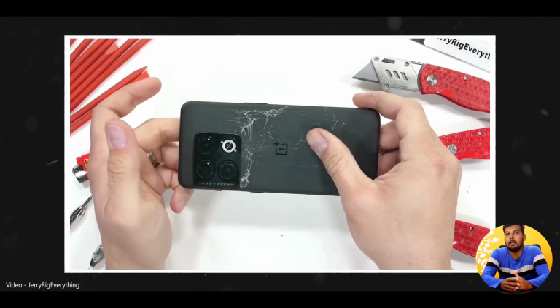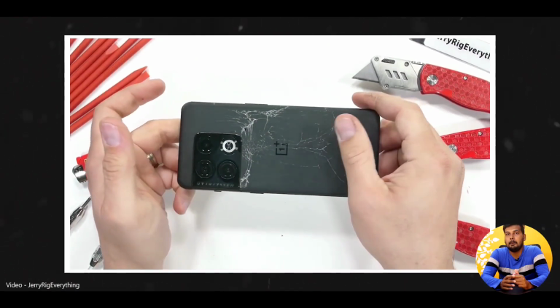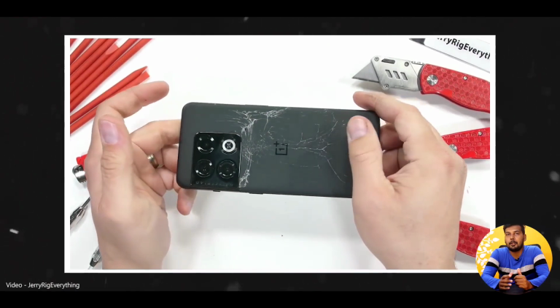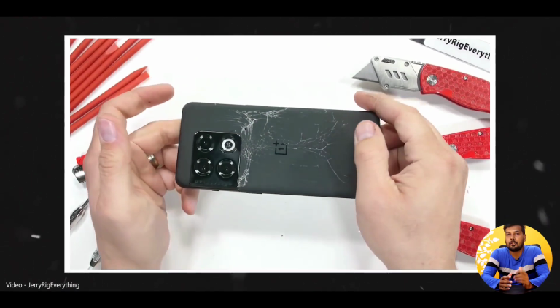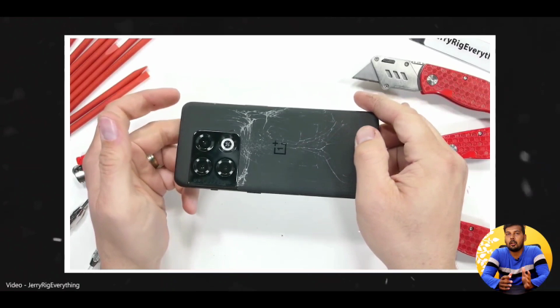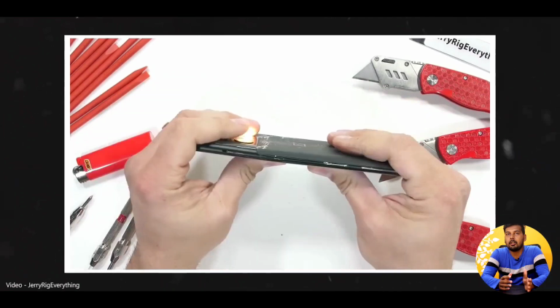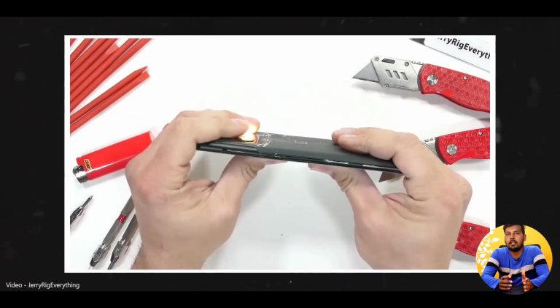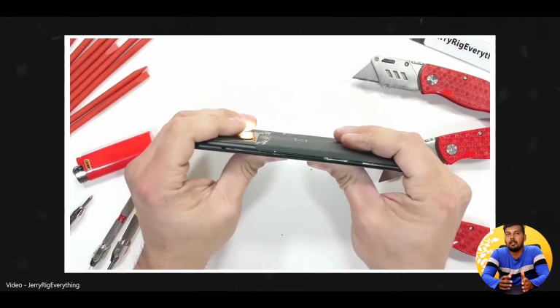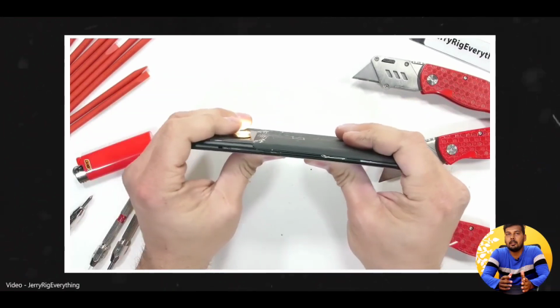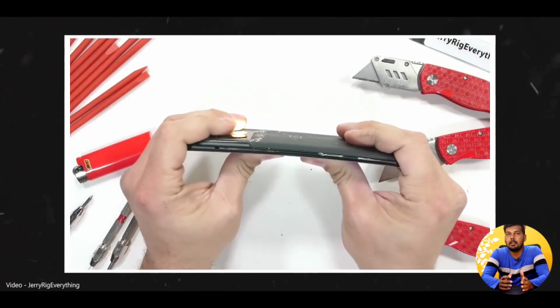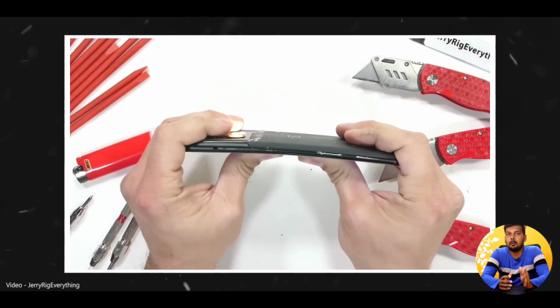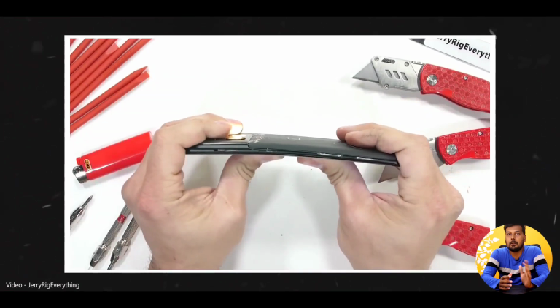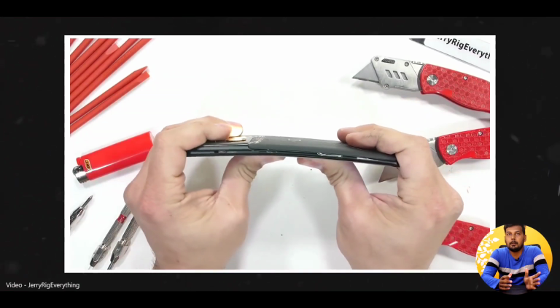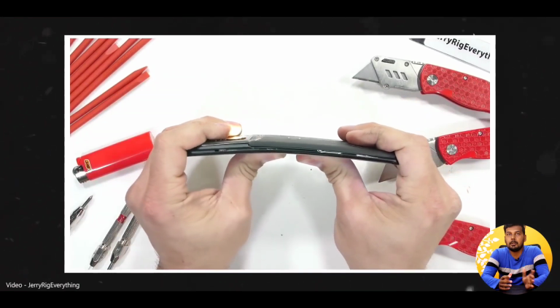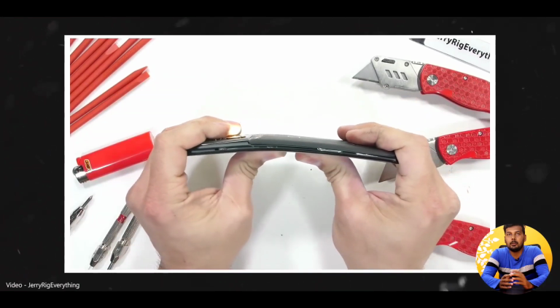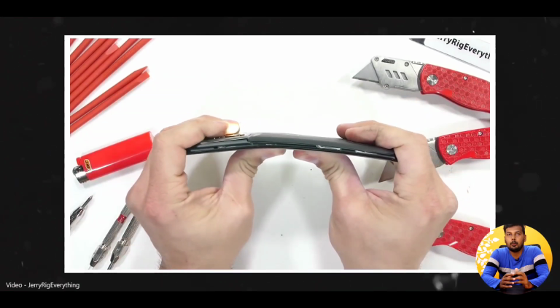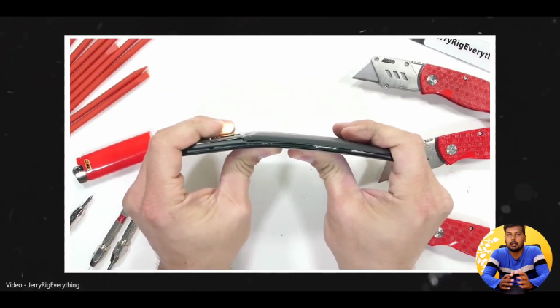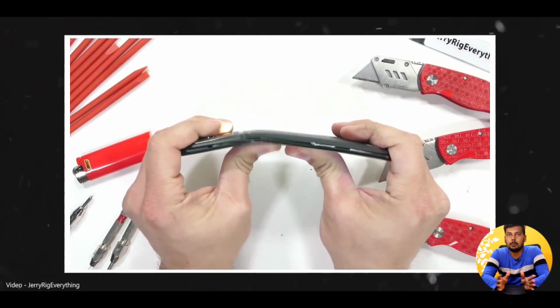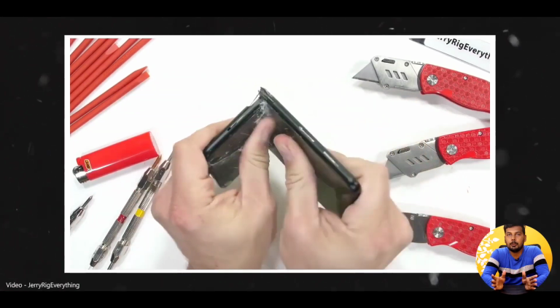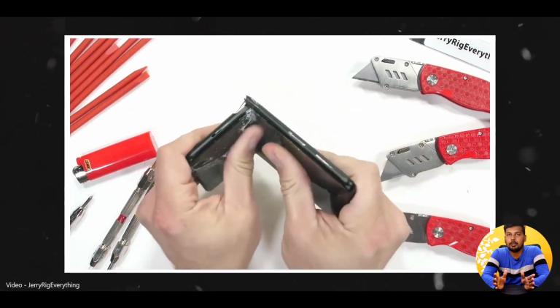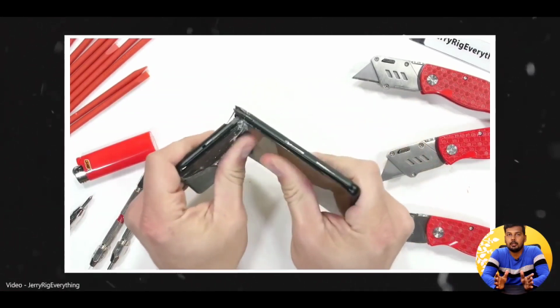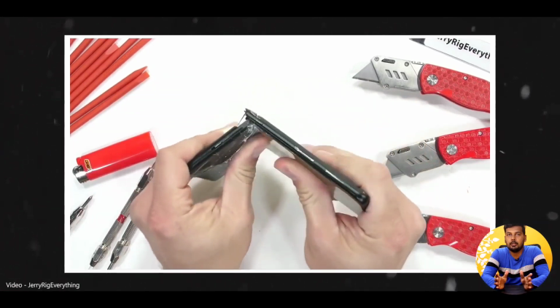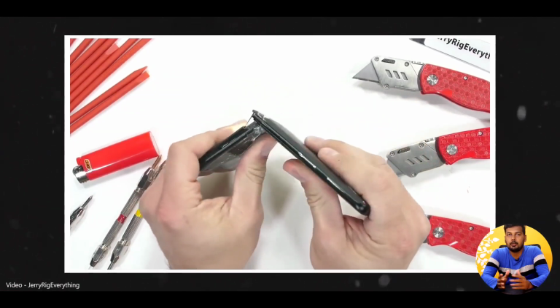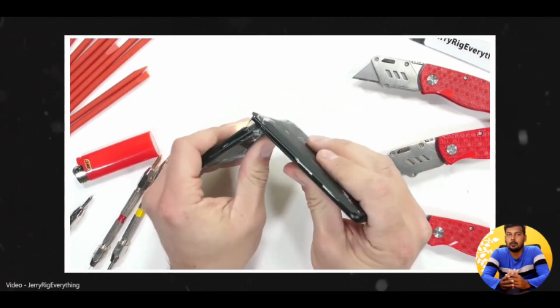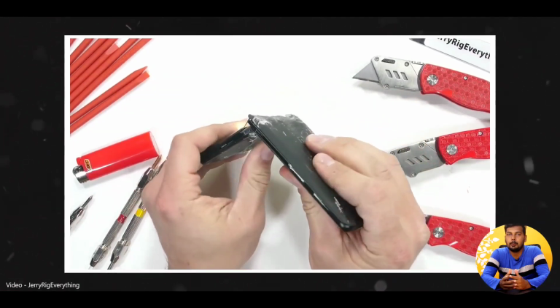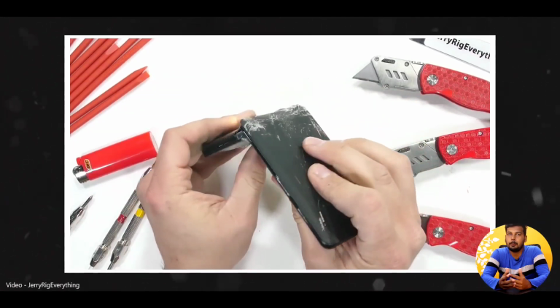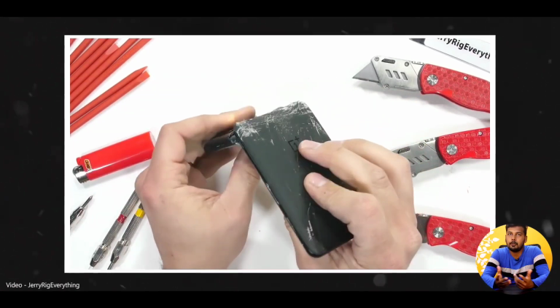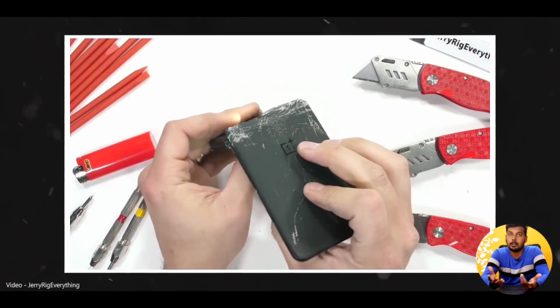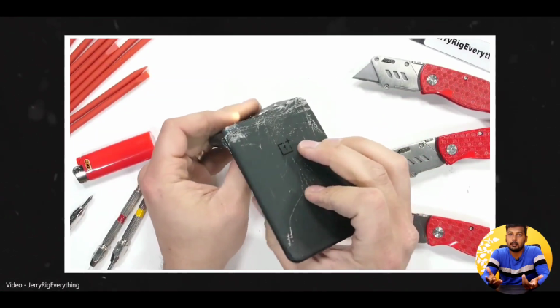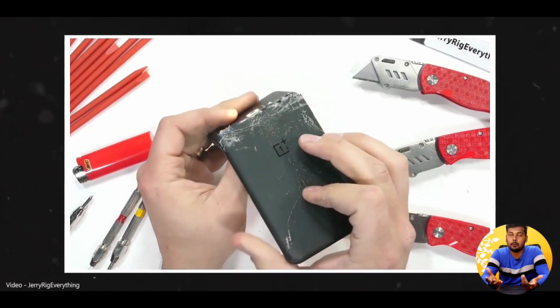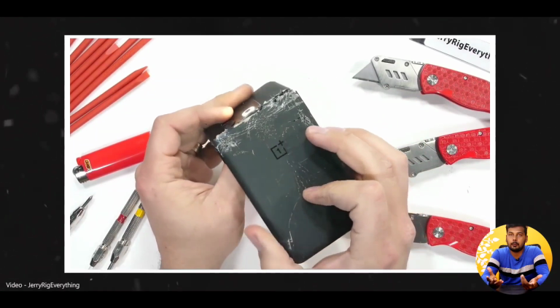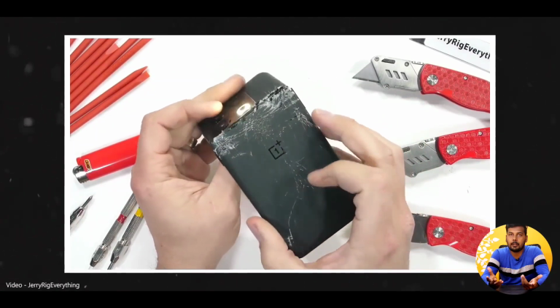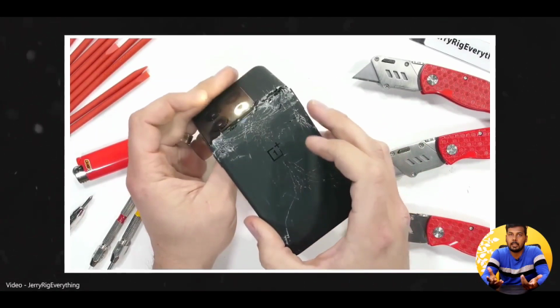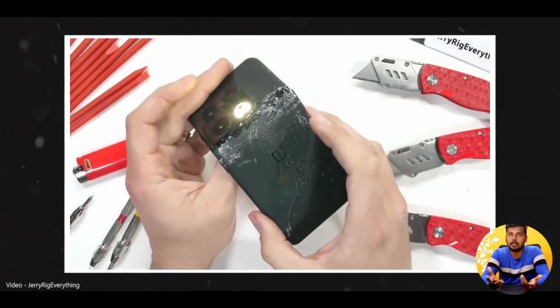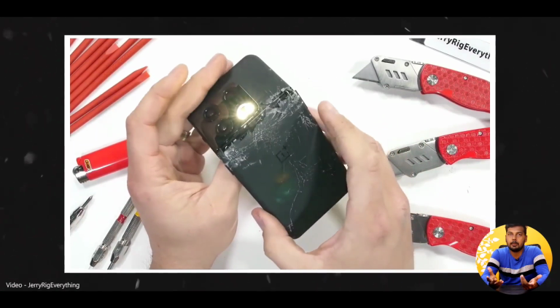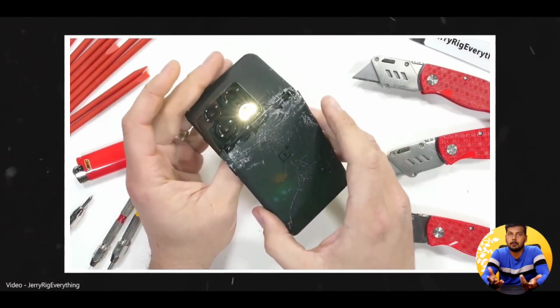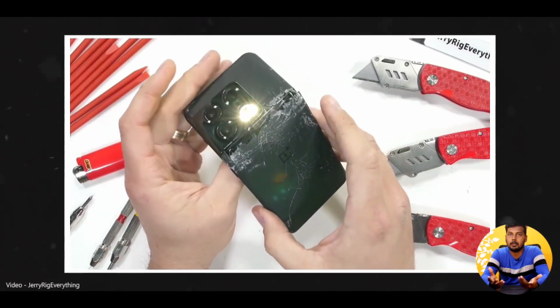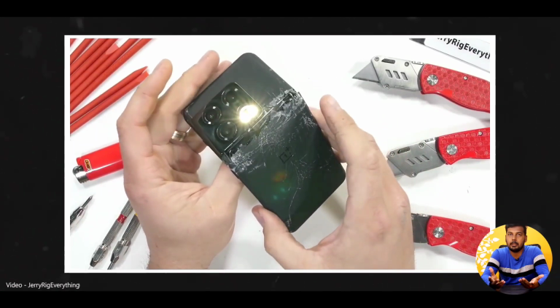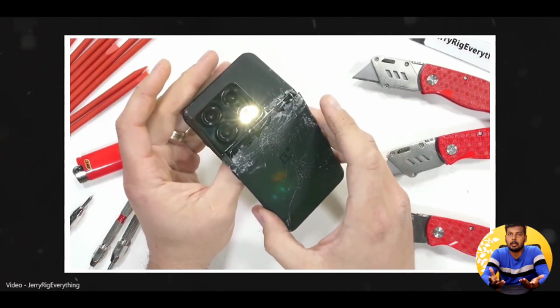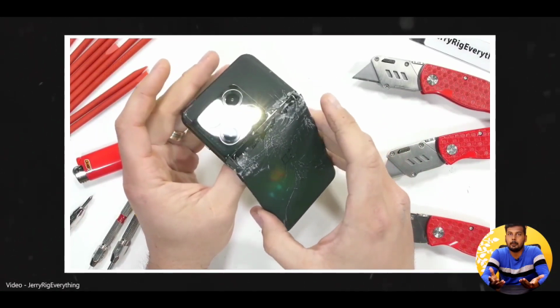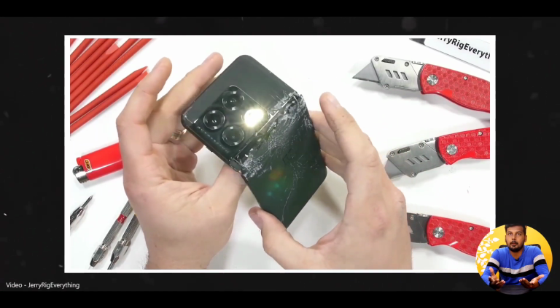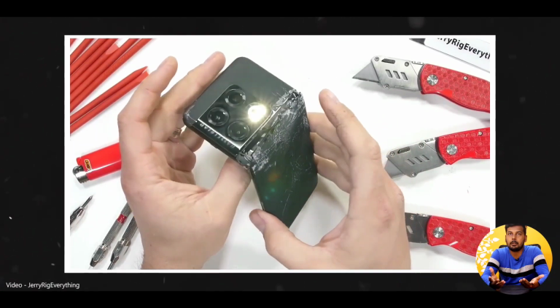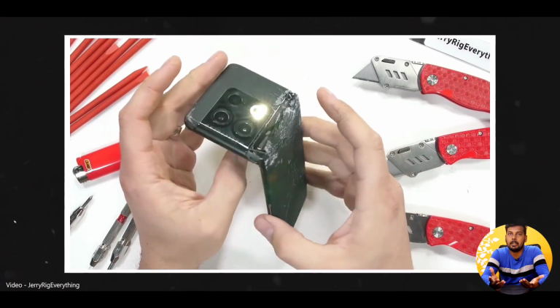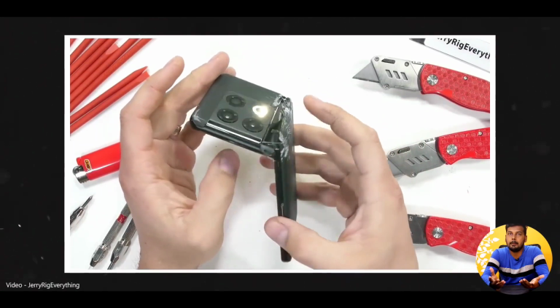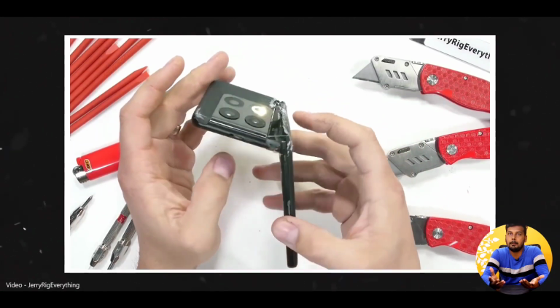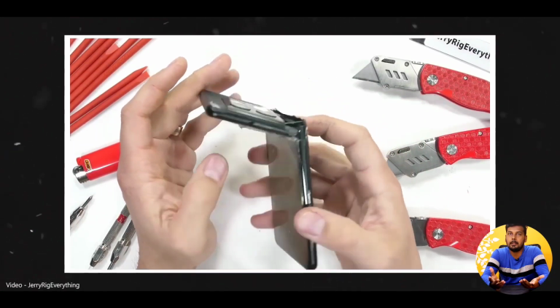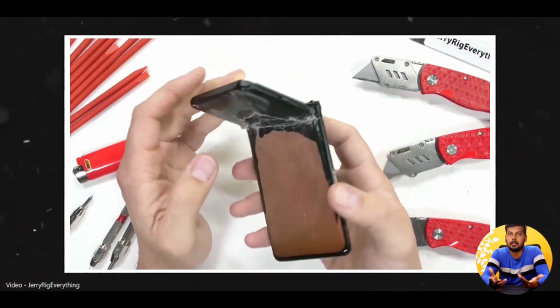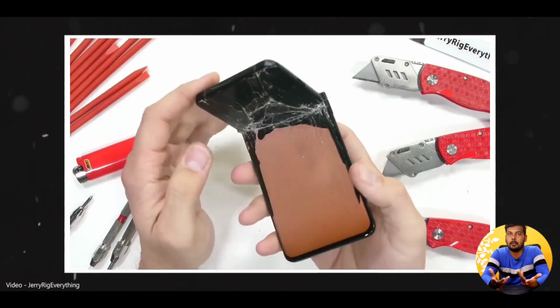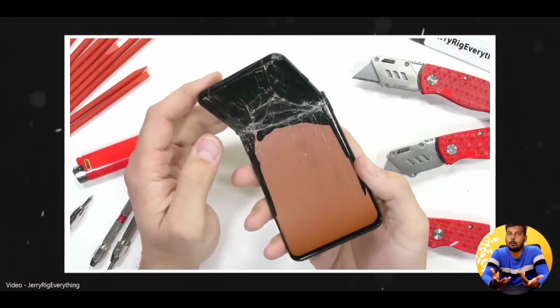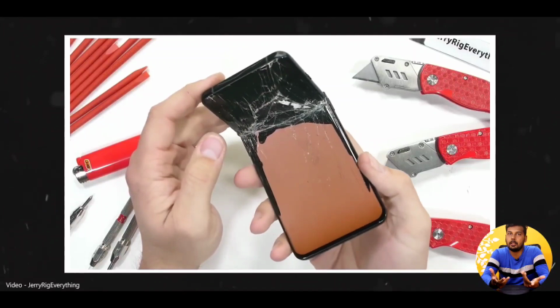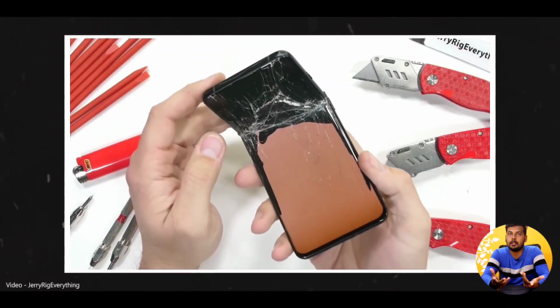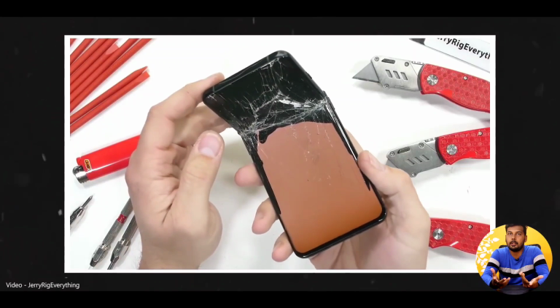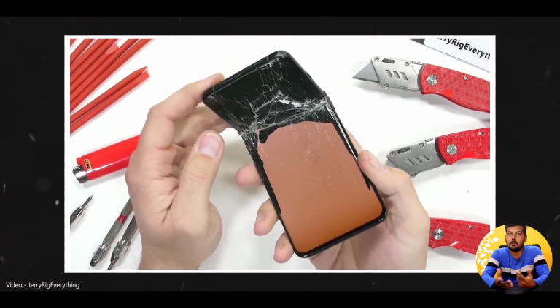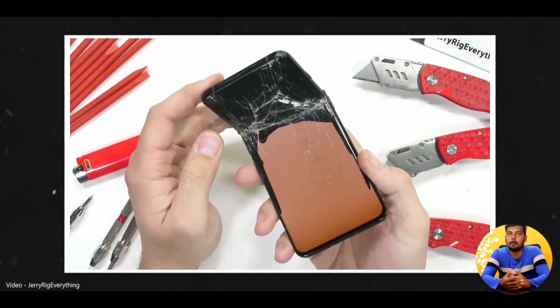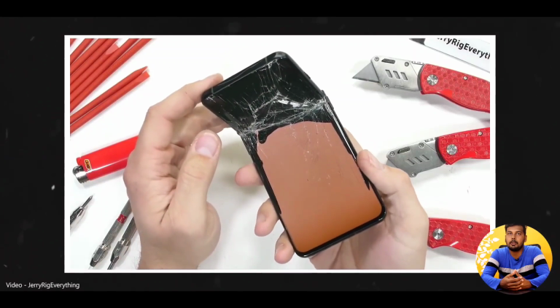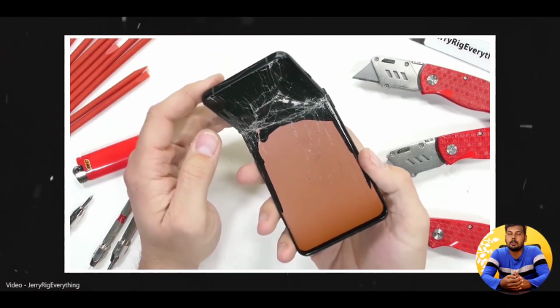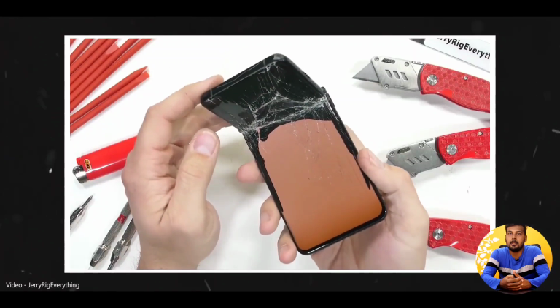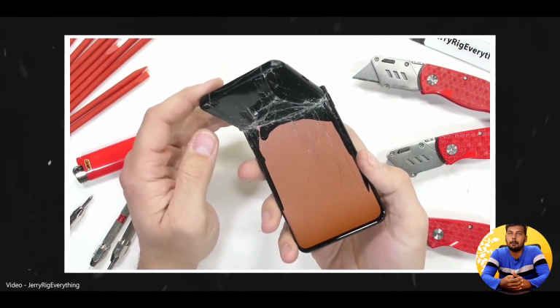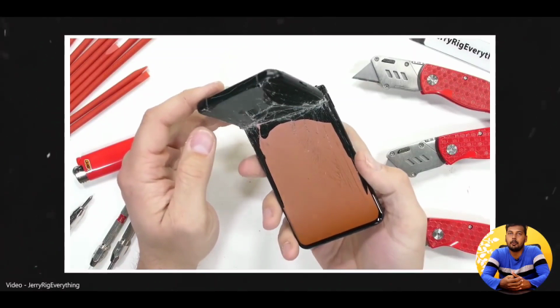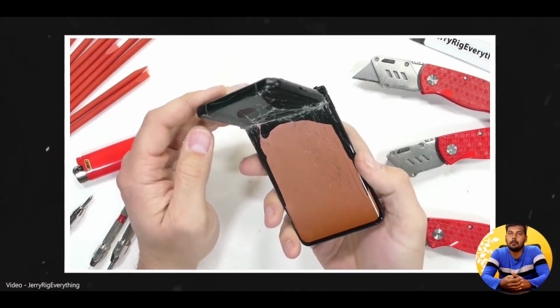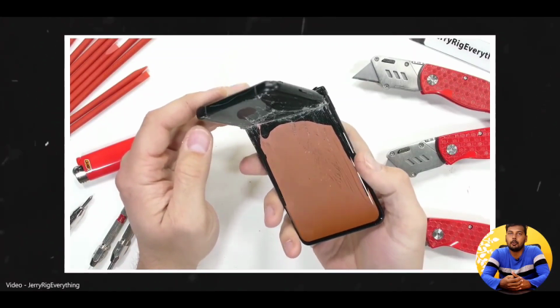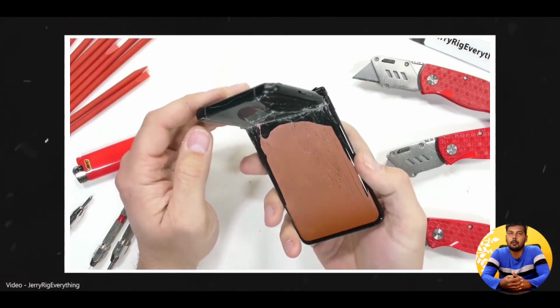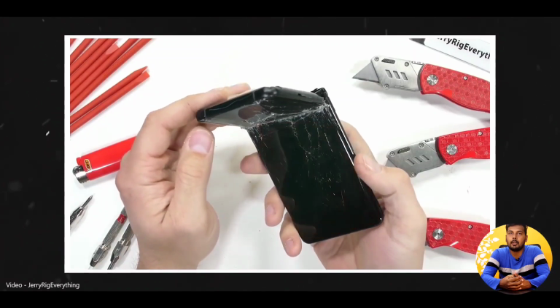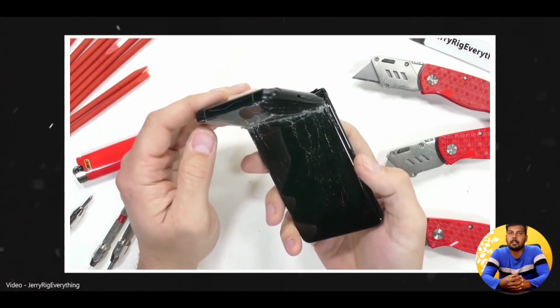It was shocking that OnePlus bent. So now, this is a flagship — OnePlus 10 Pro is a flagship — and it failed the bend test. The results were very surprising.